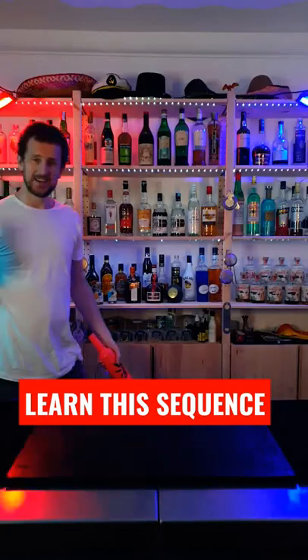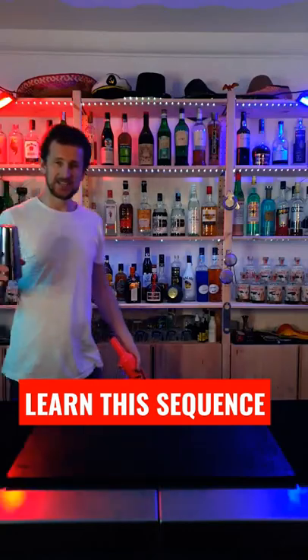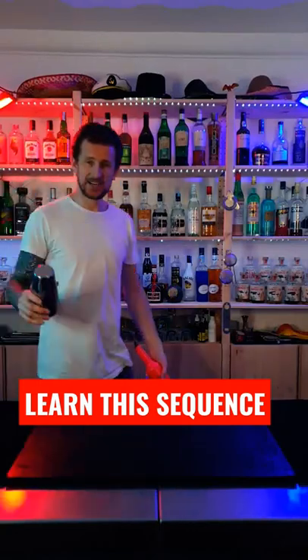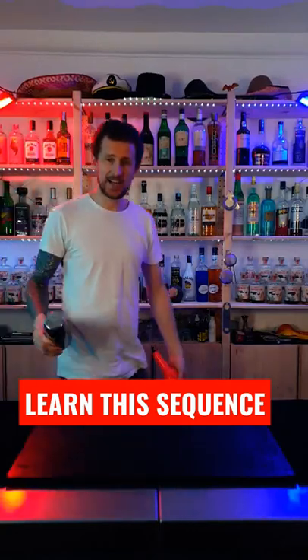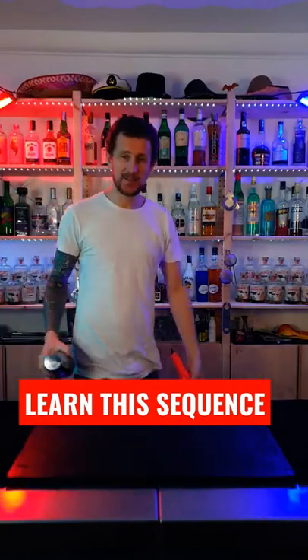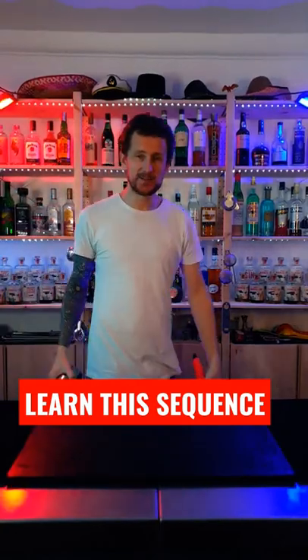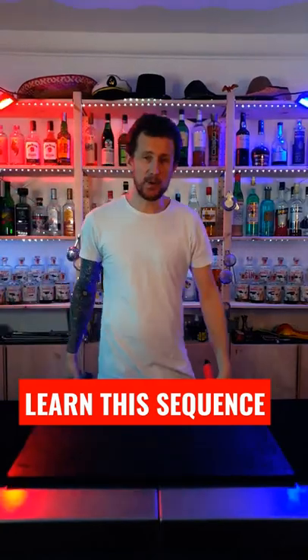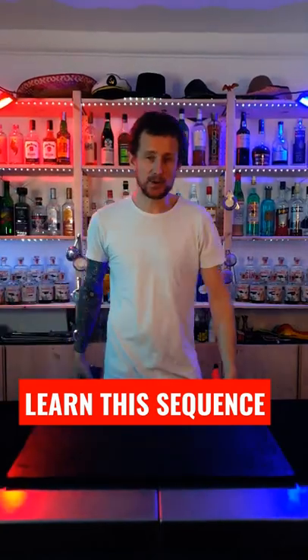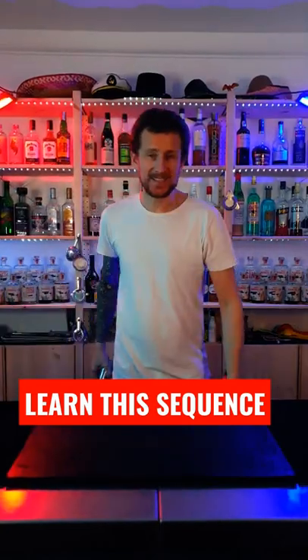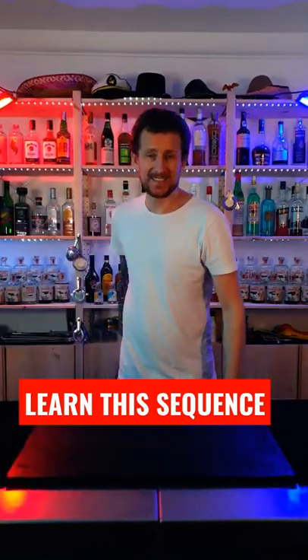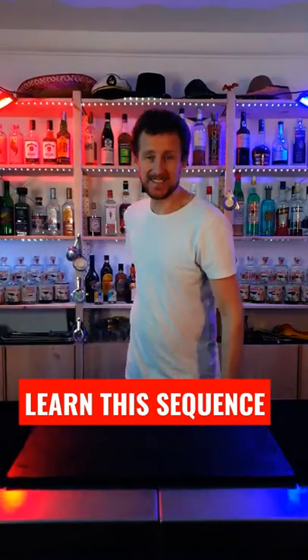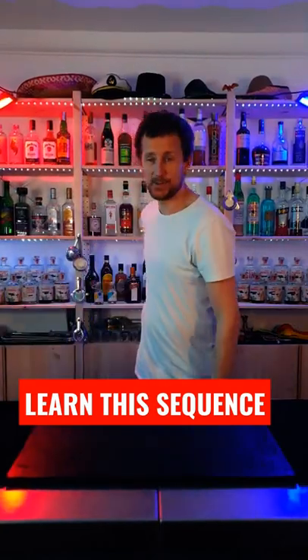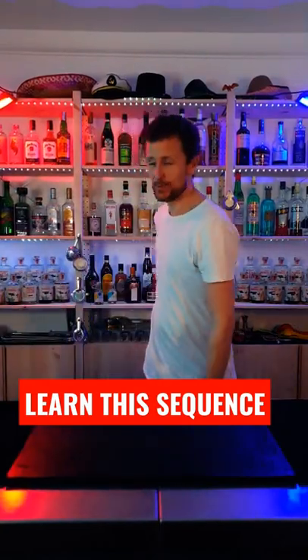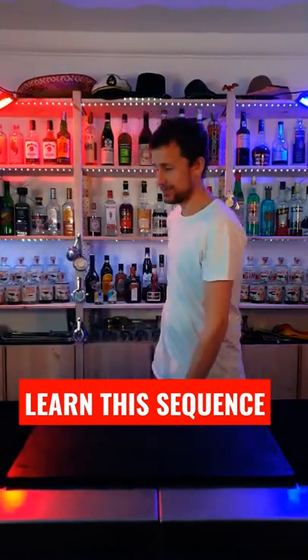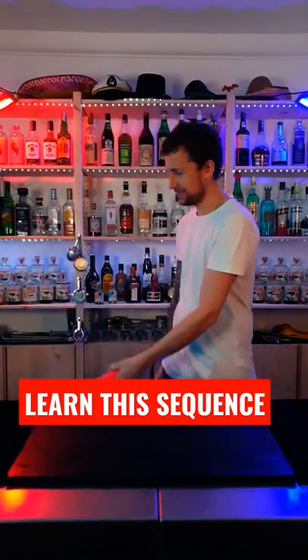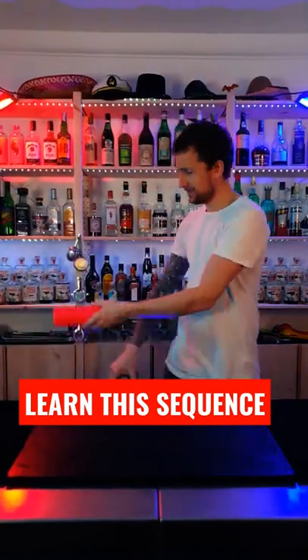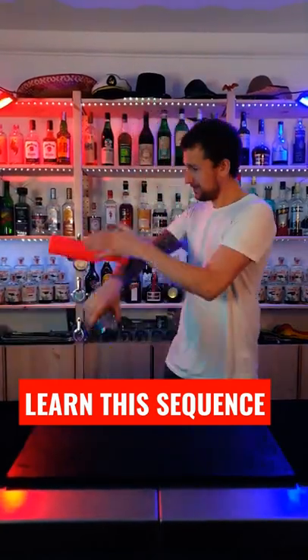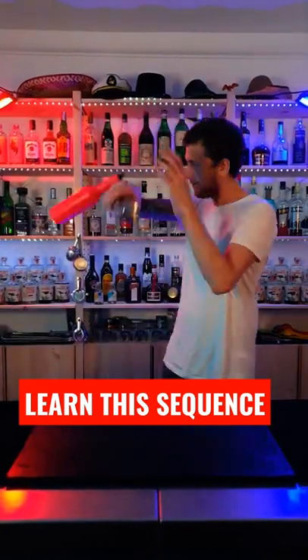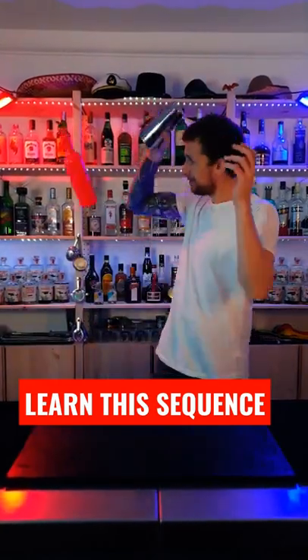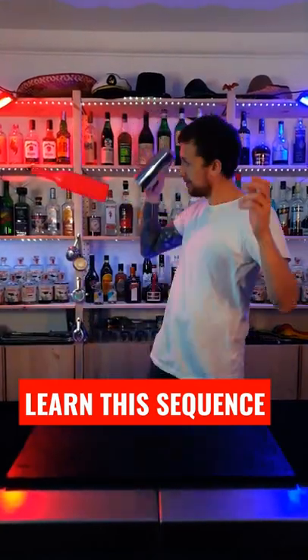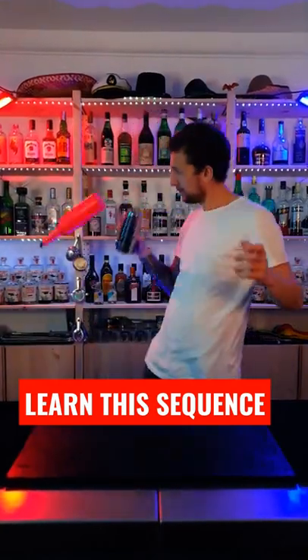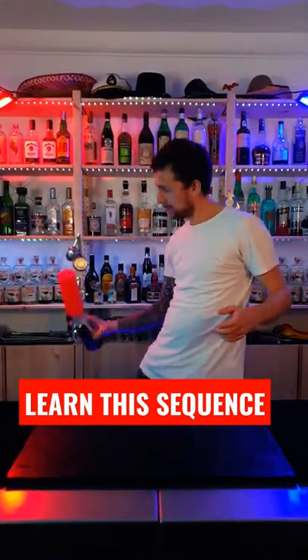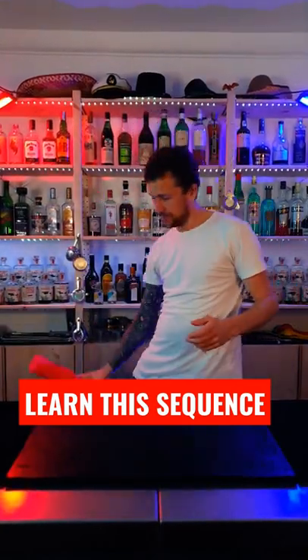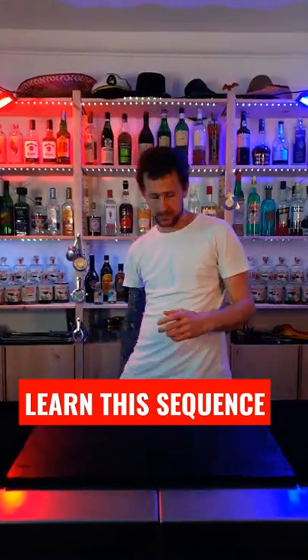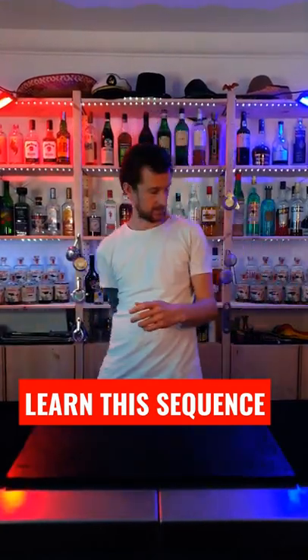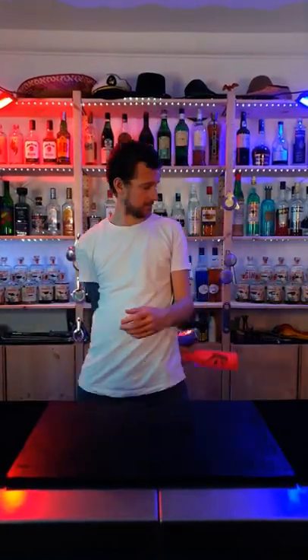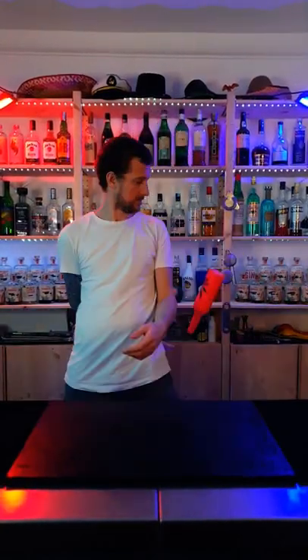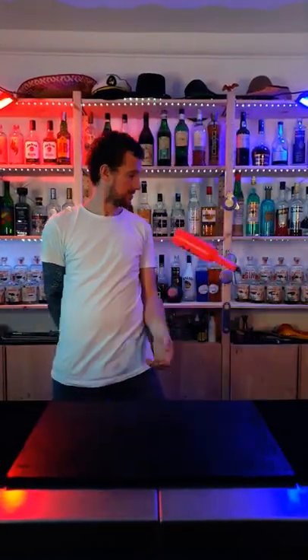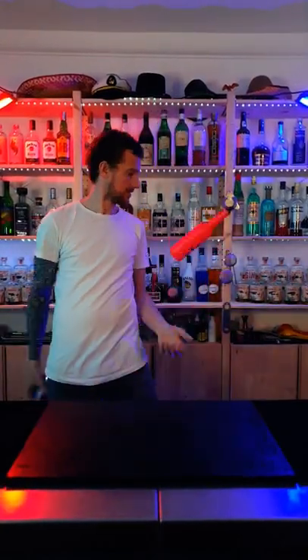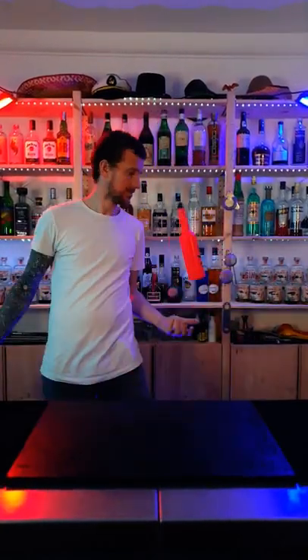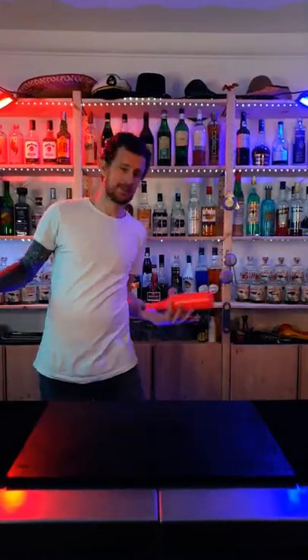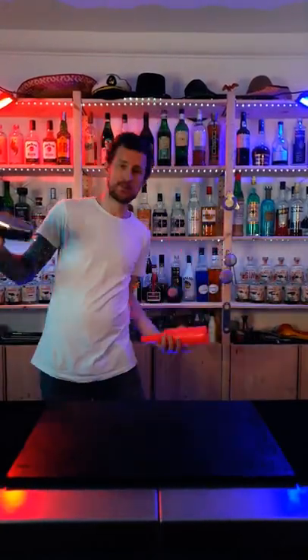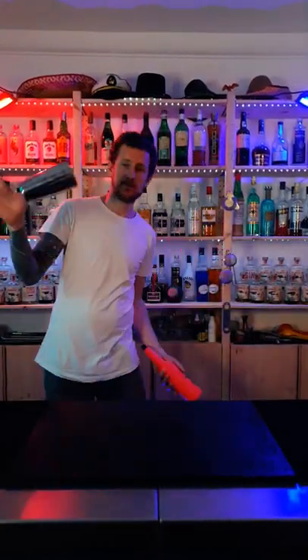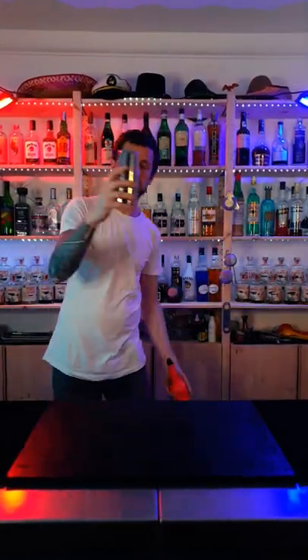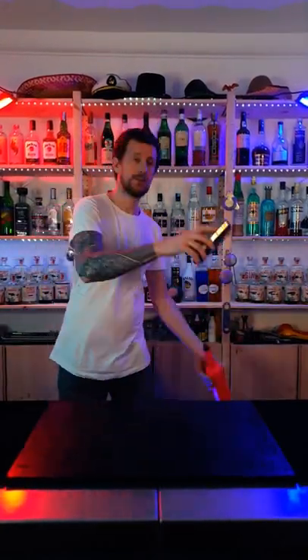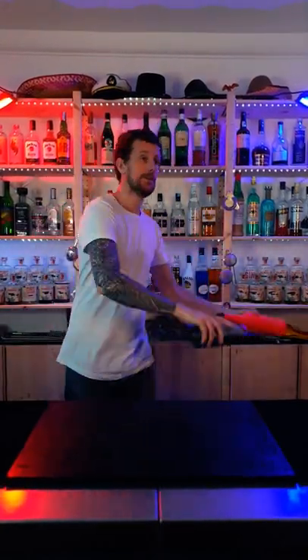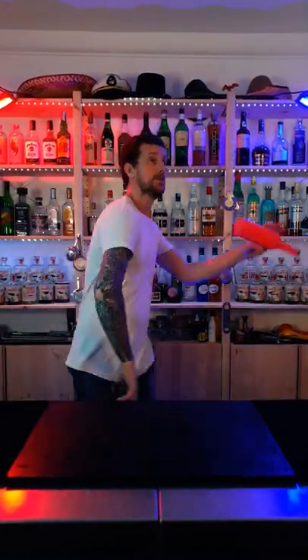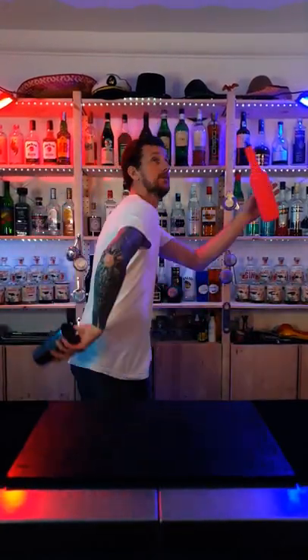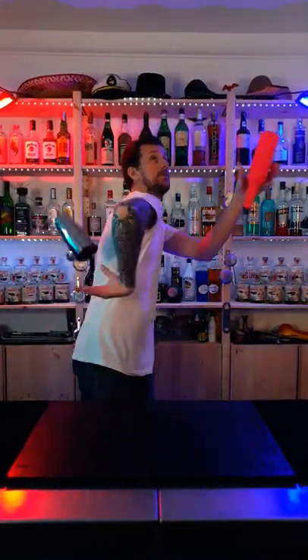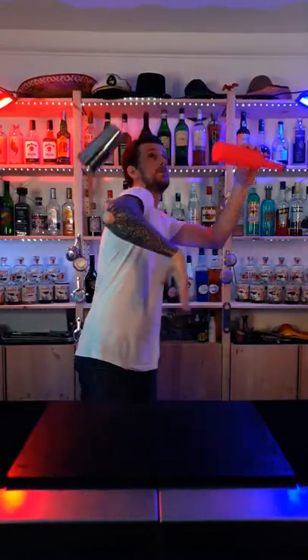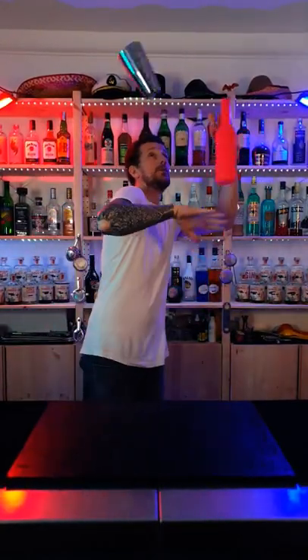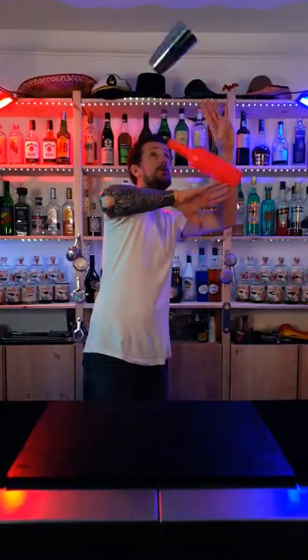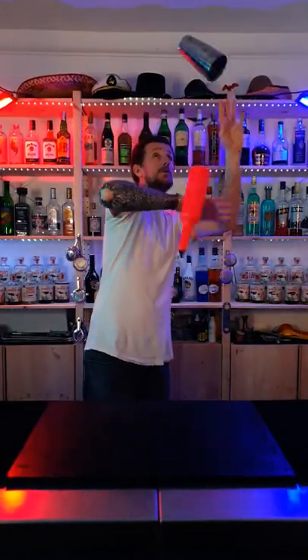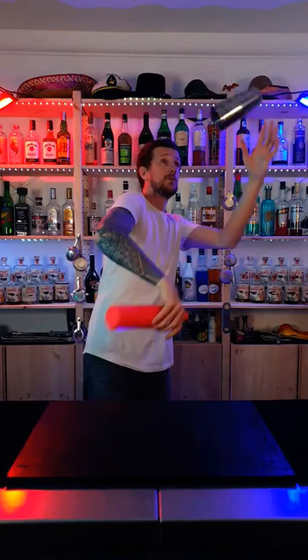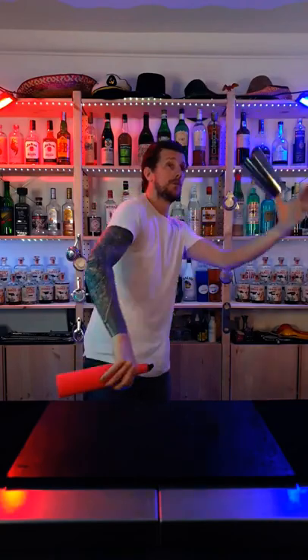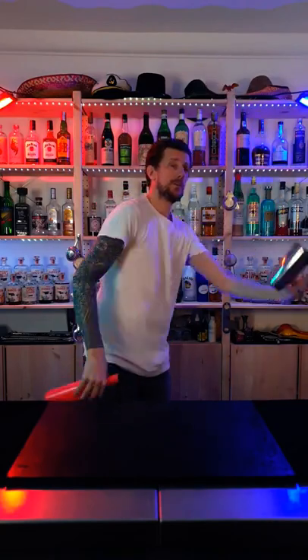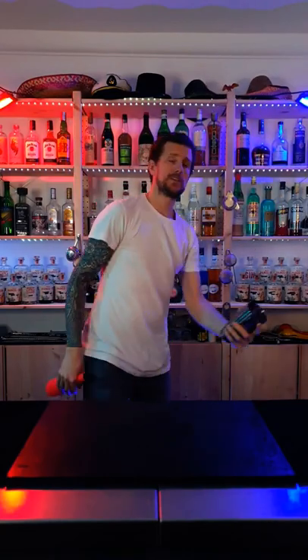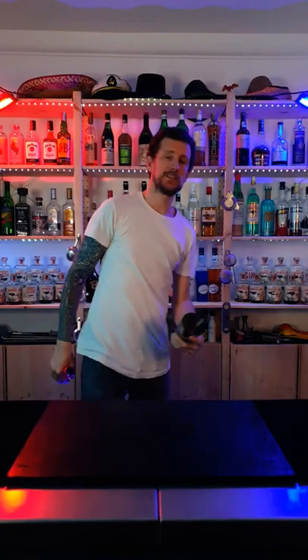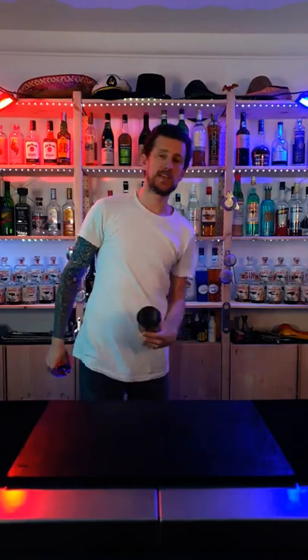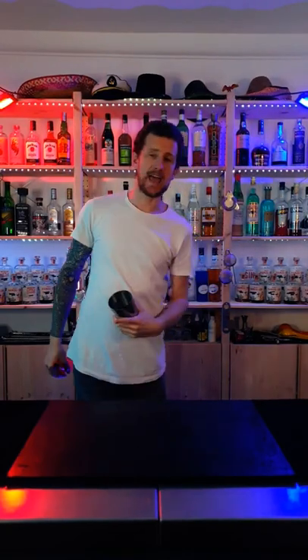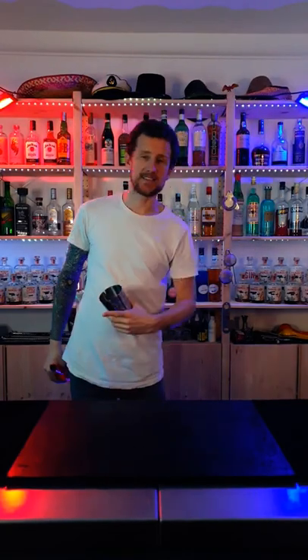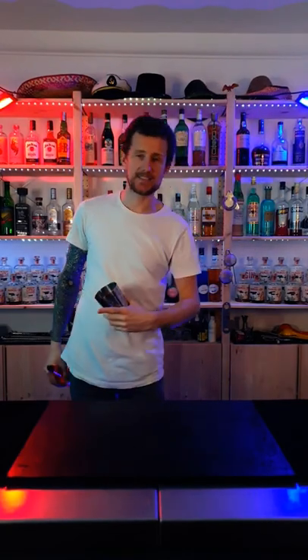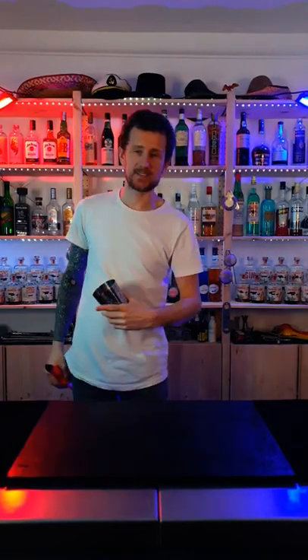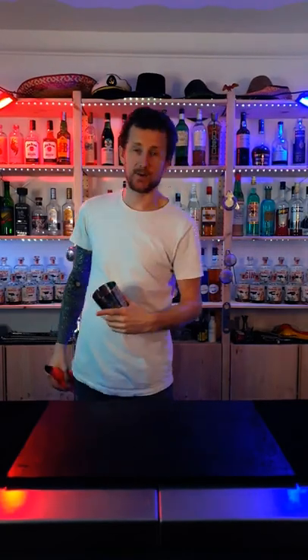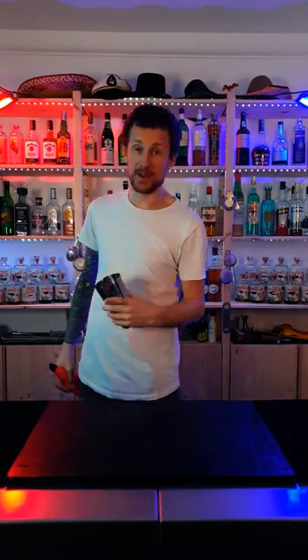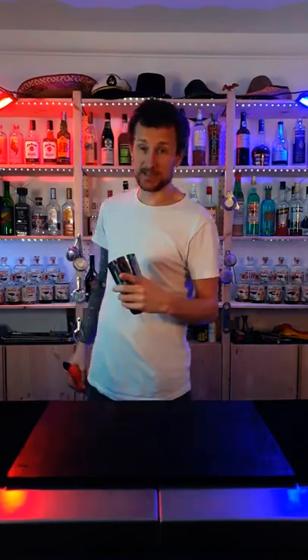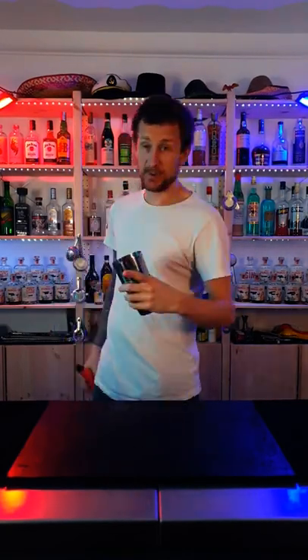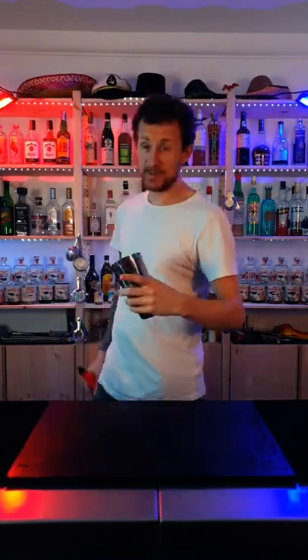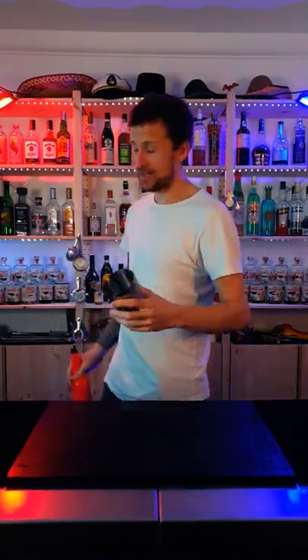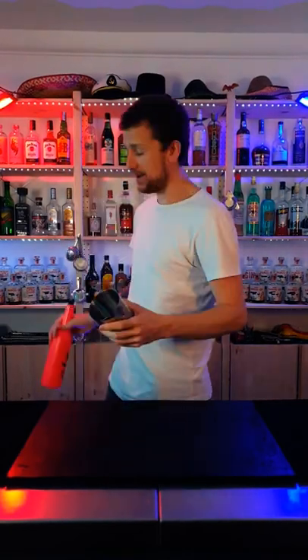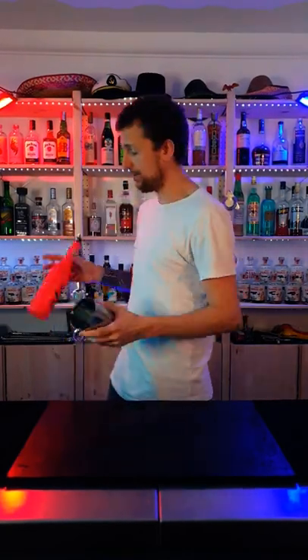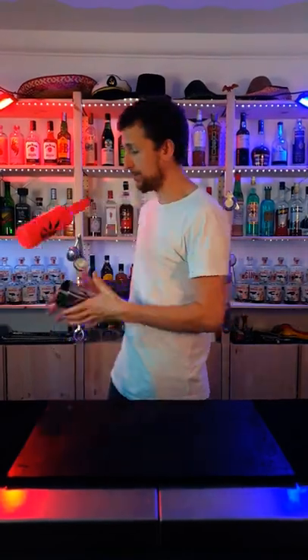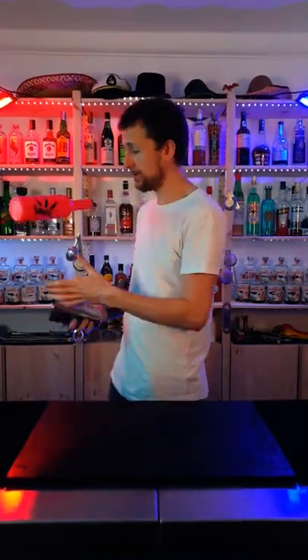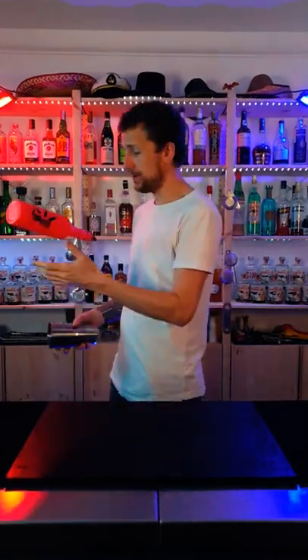Check out this bottle tin sequence. Yes! Right, let's break it down for you.